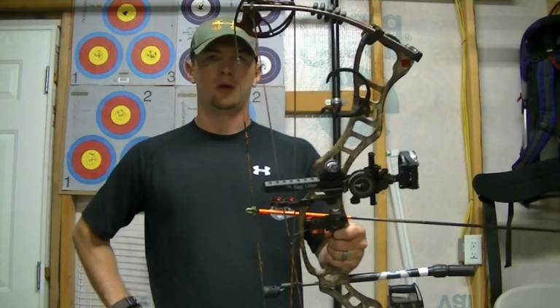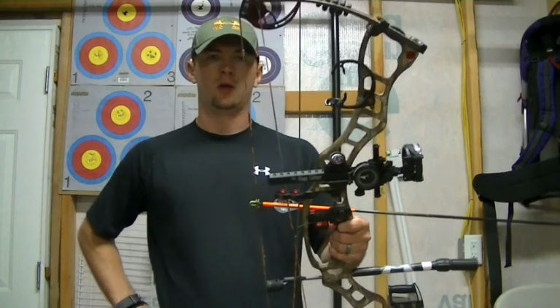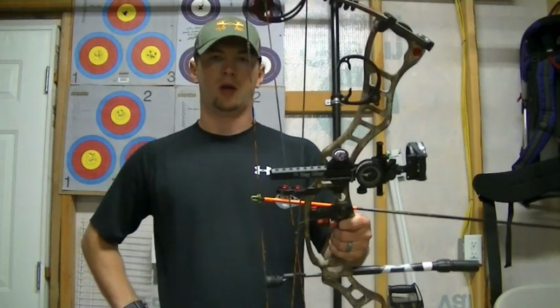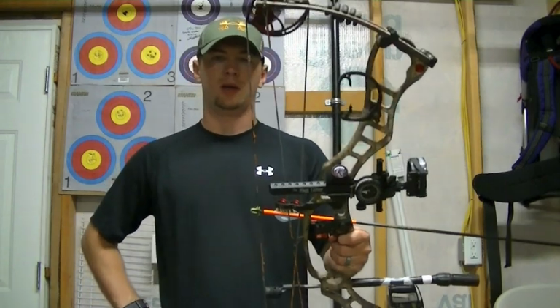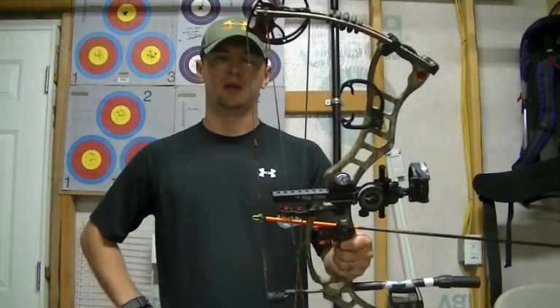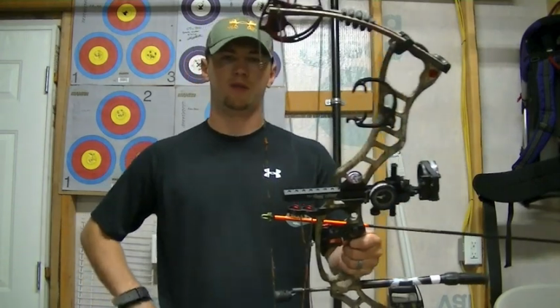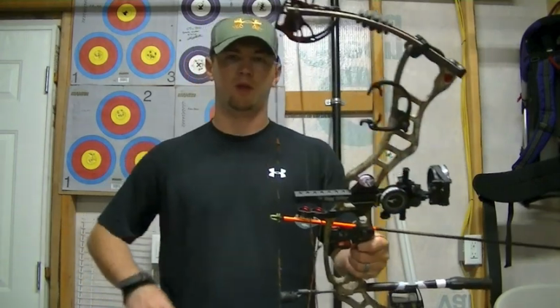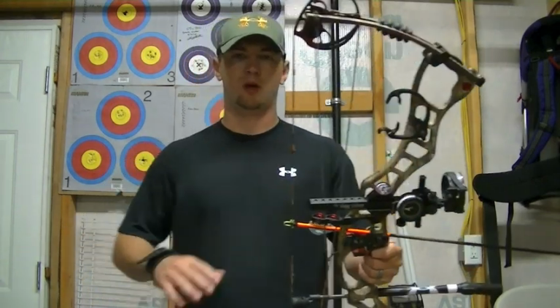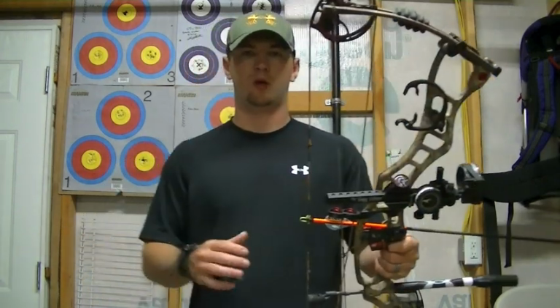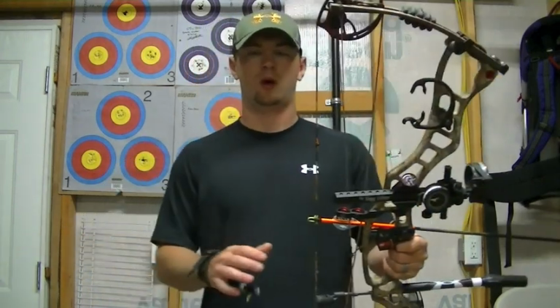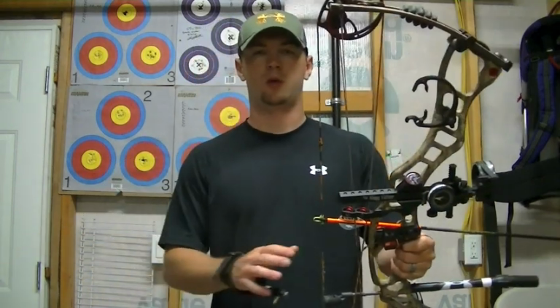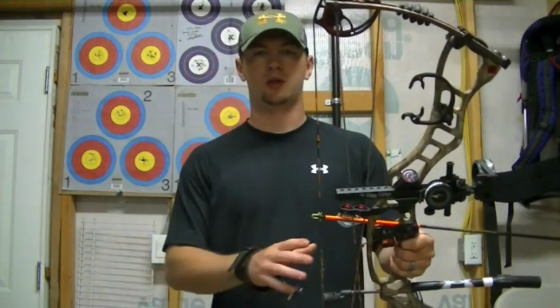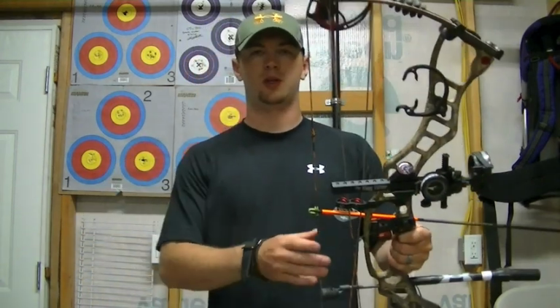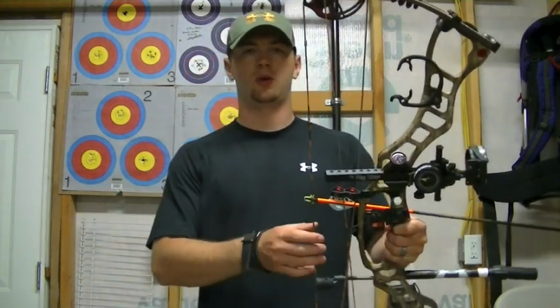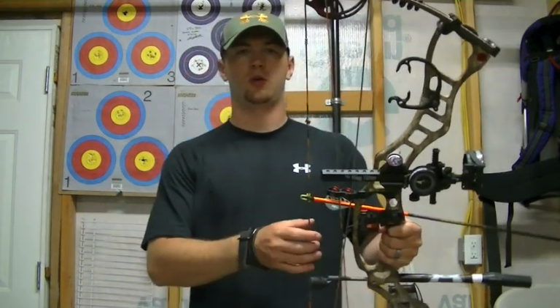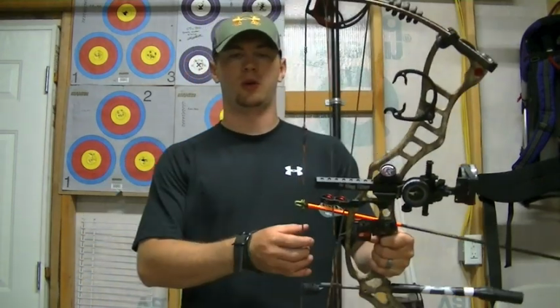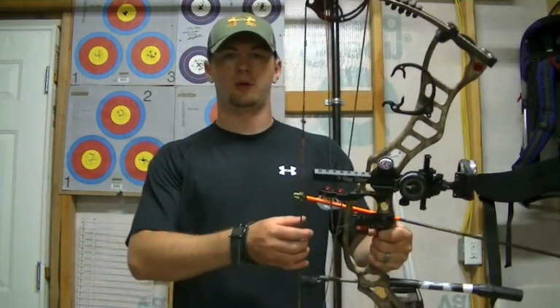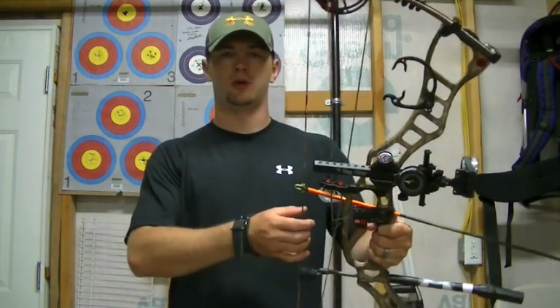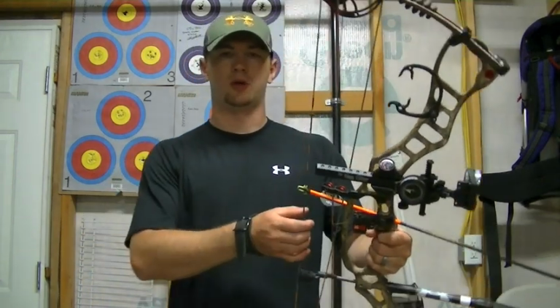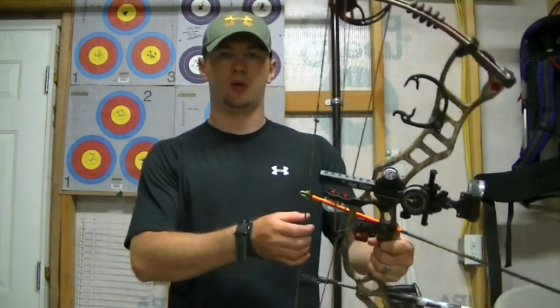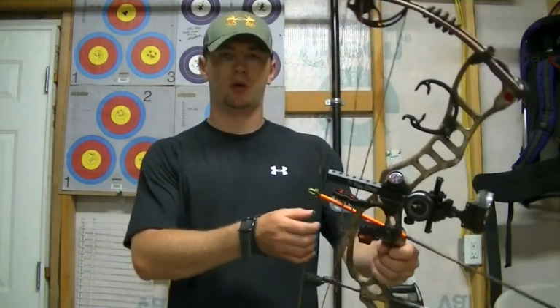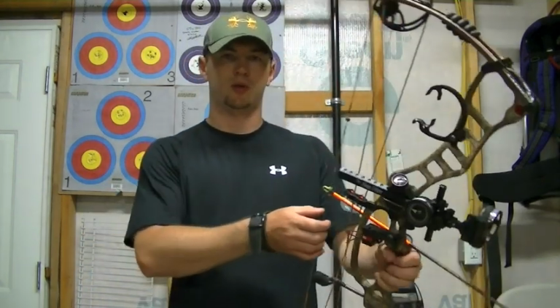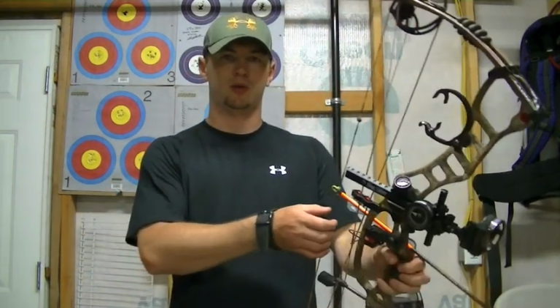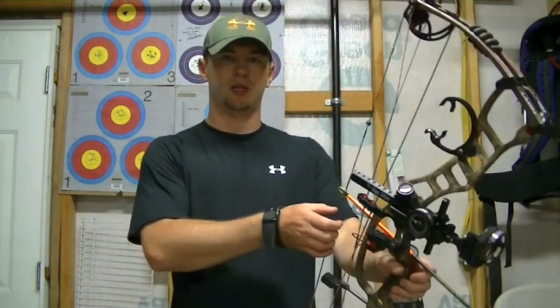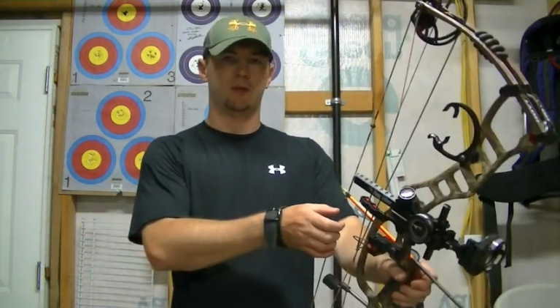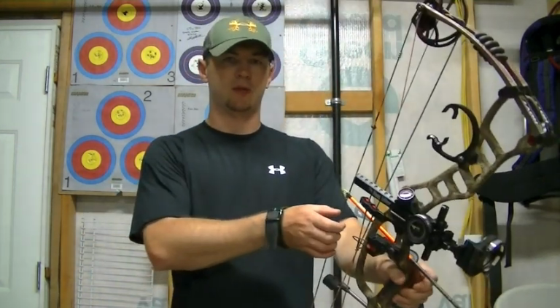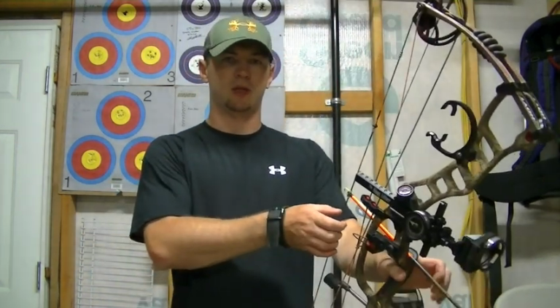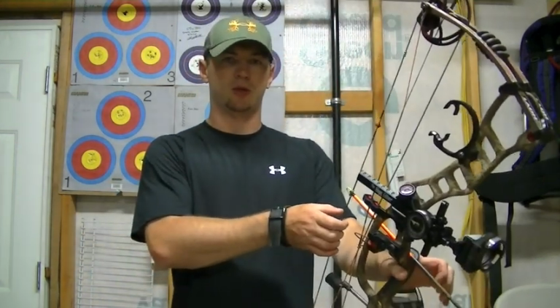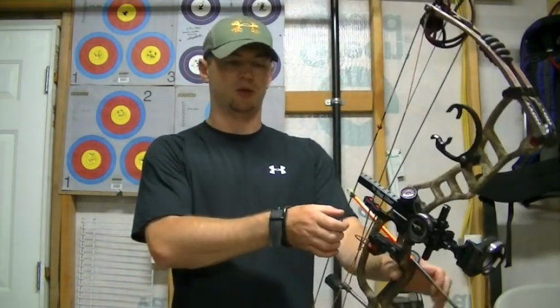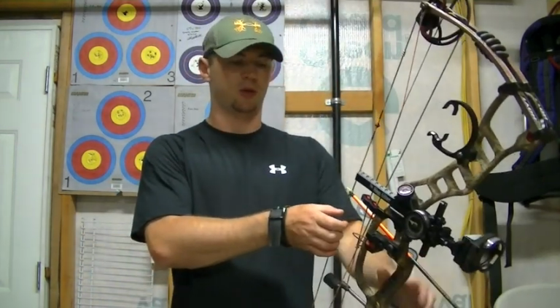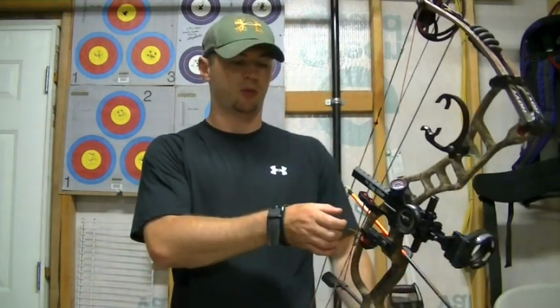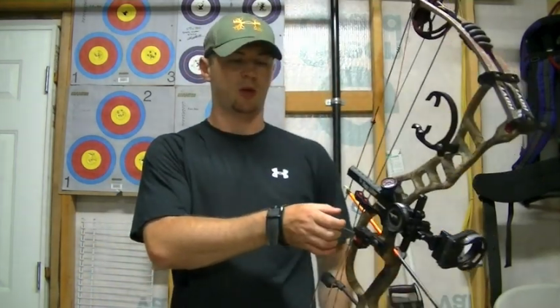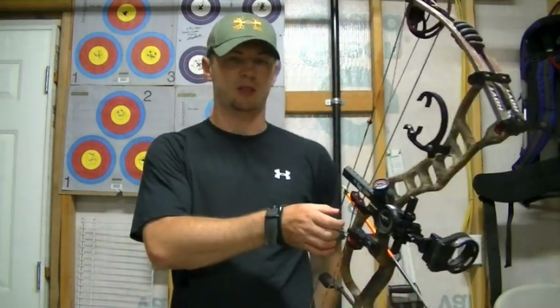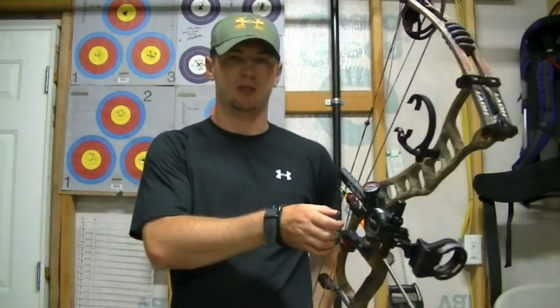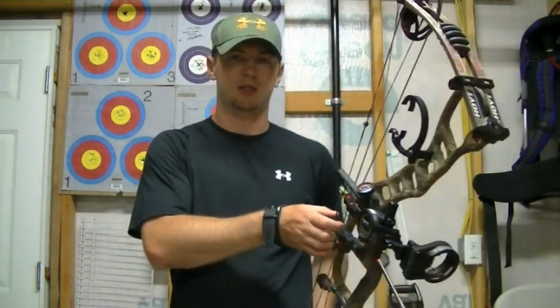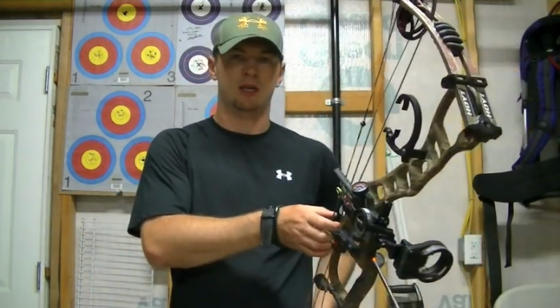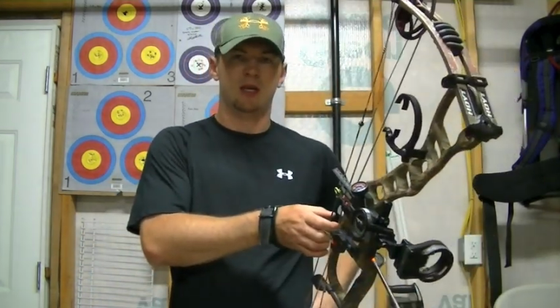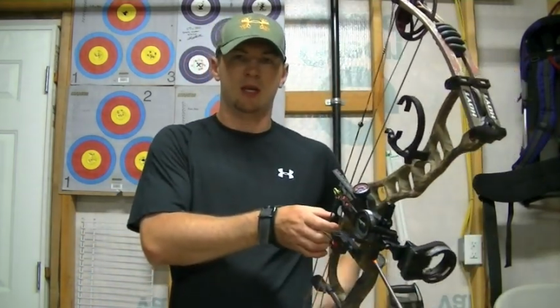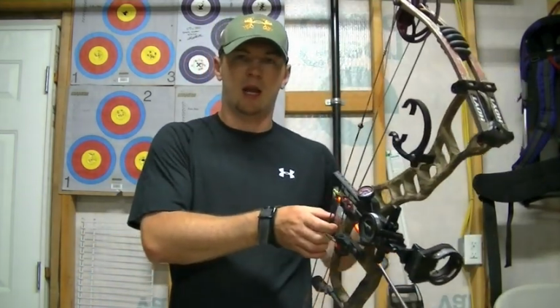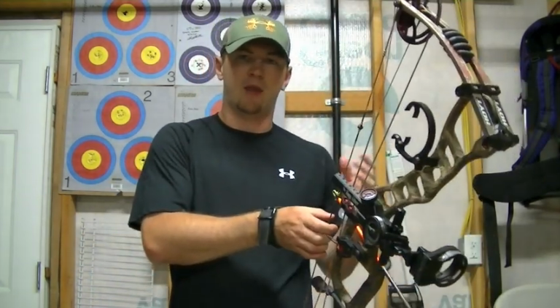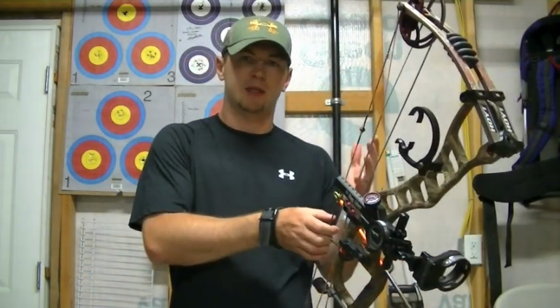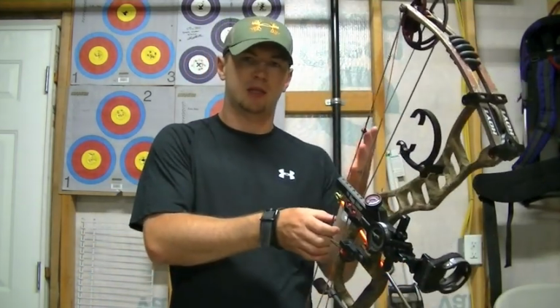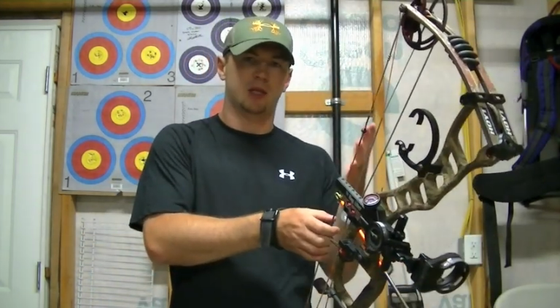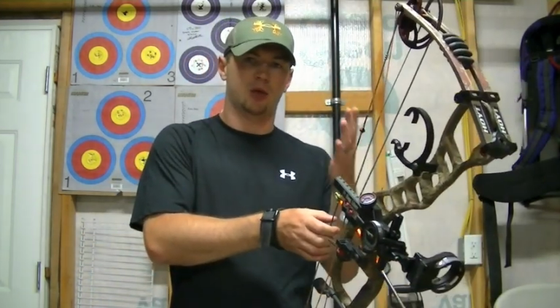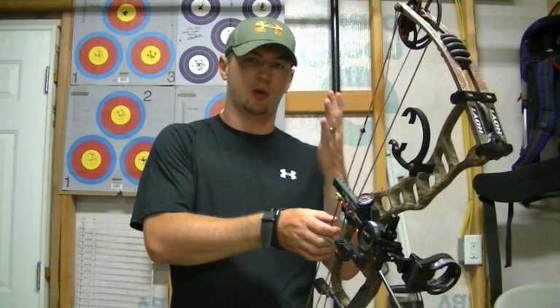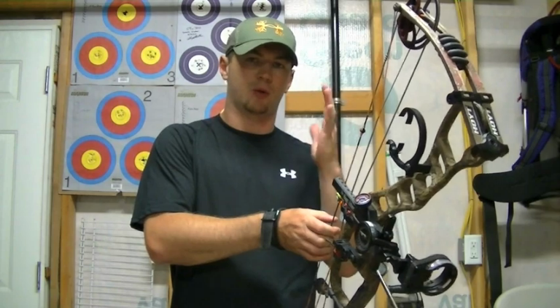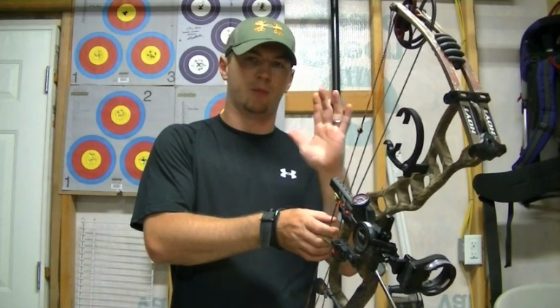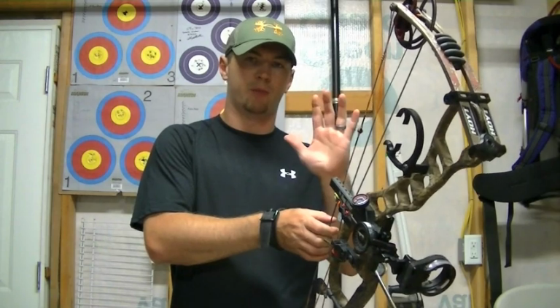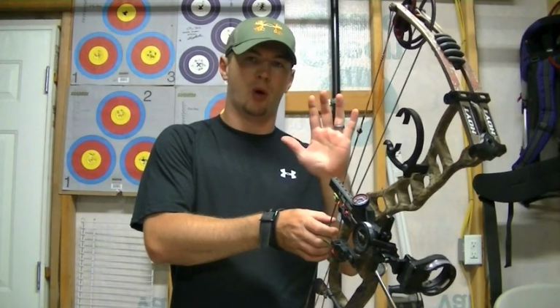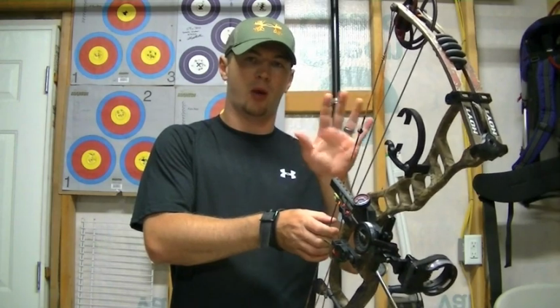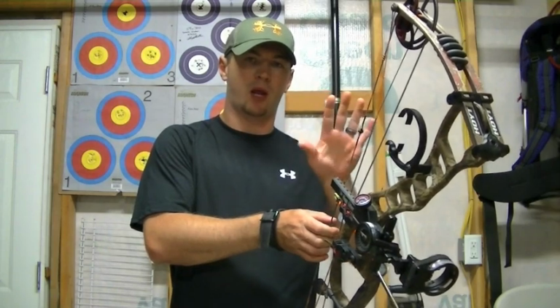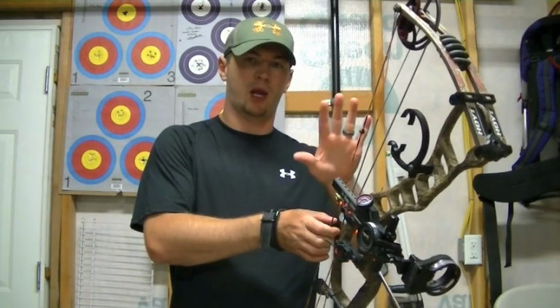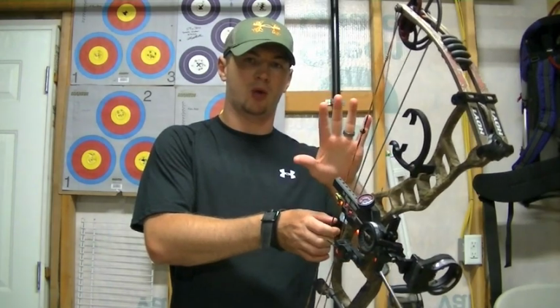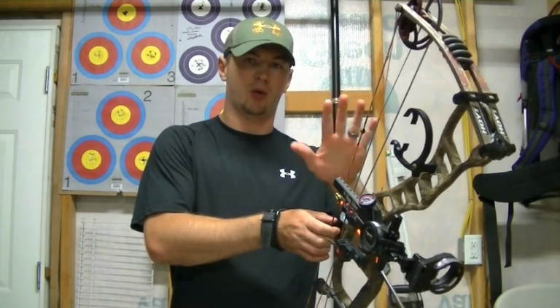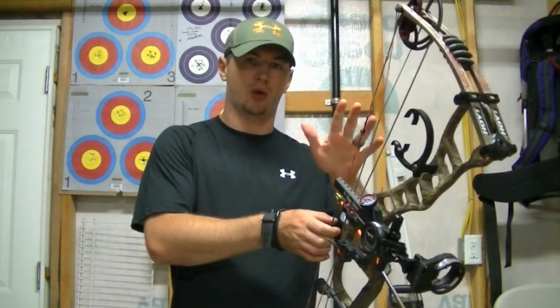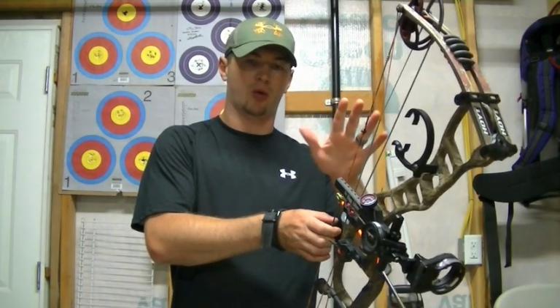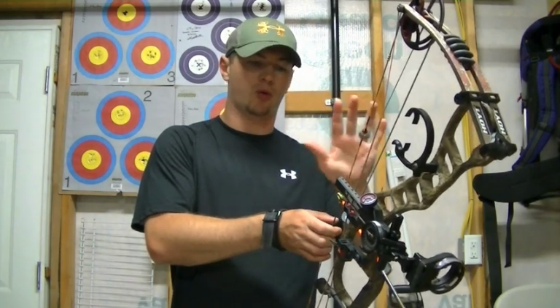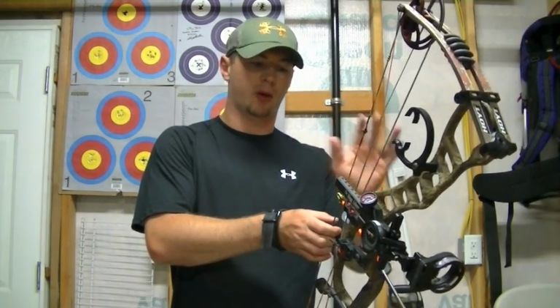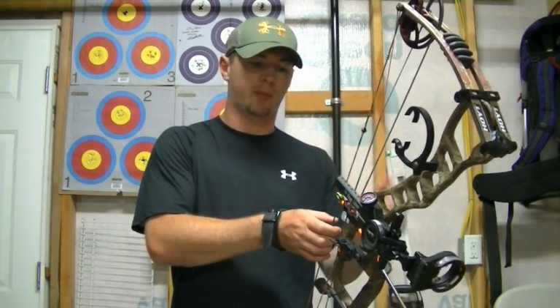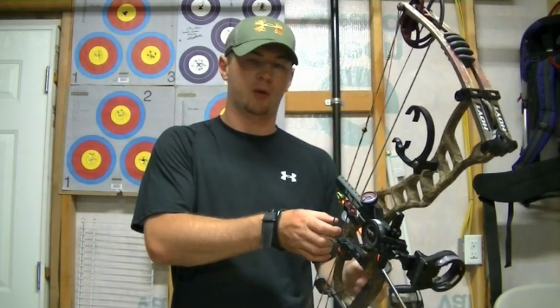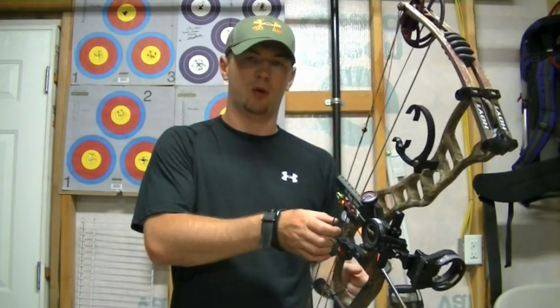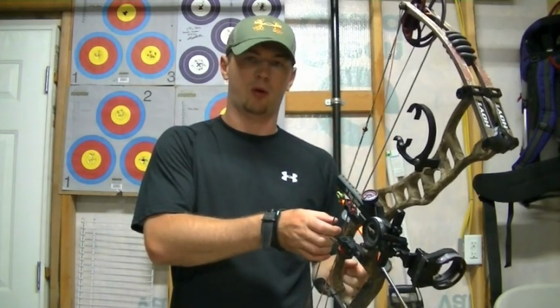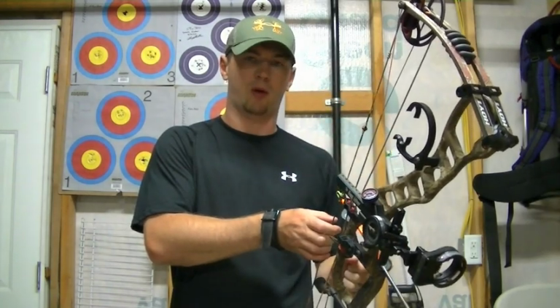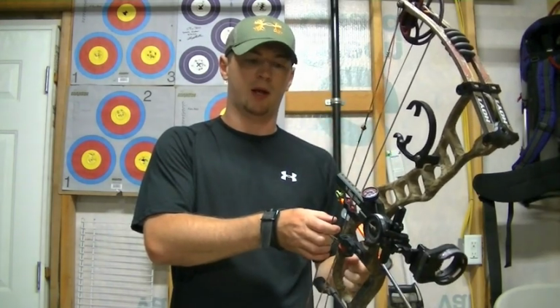In this video I want to show you one of the most critical steps in your shooting process, and that's getting your bow hand or your grip correct.